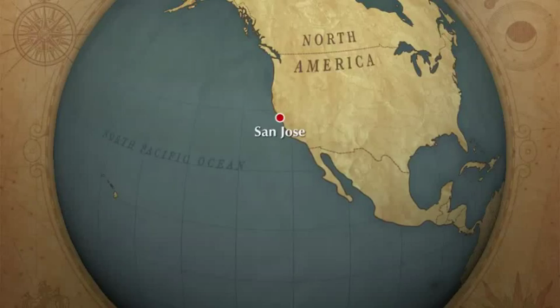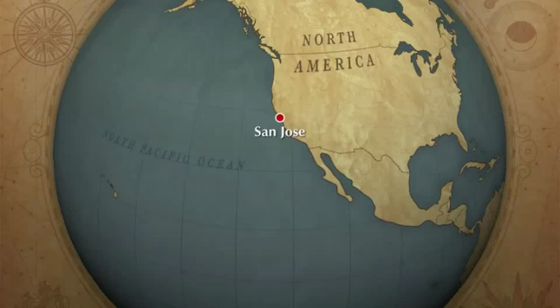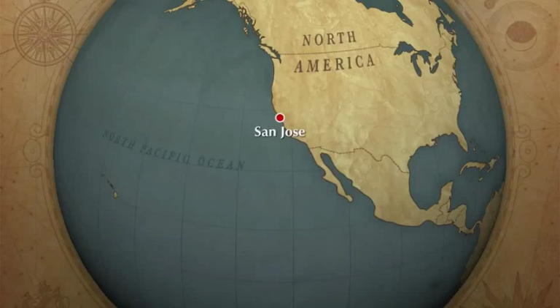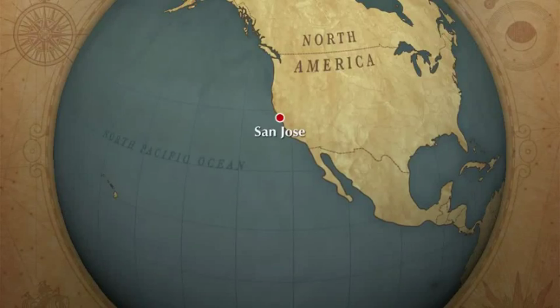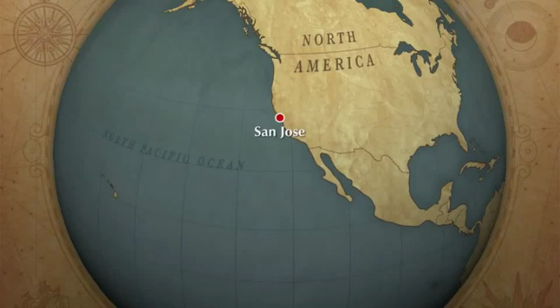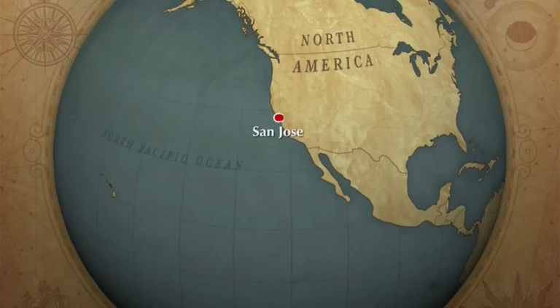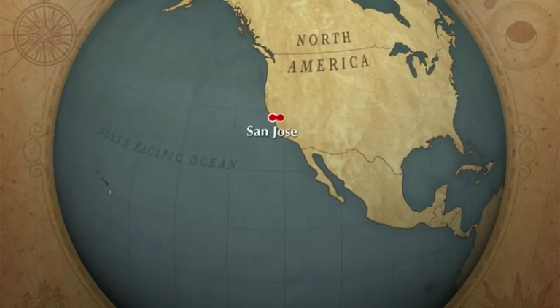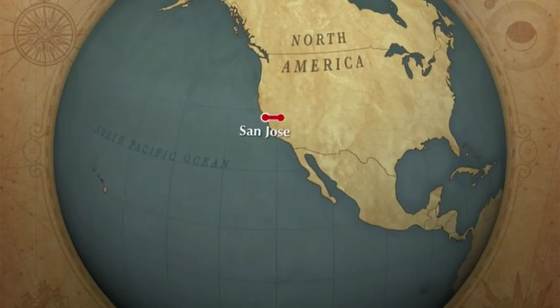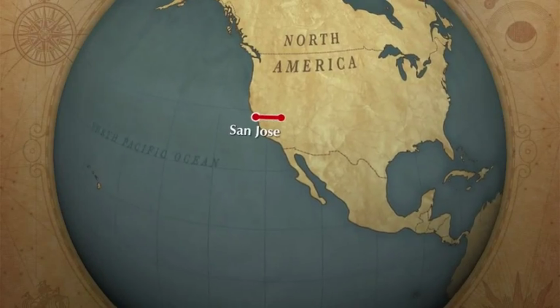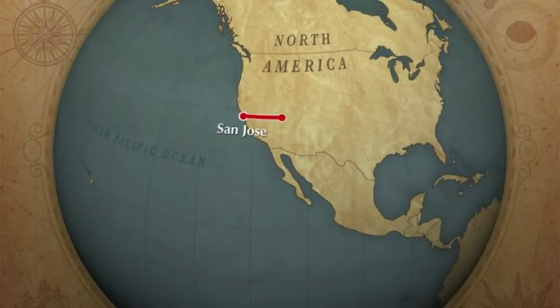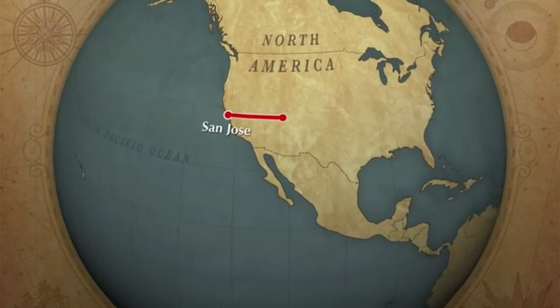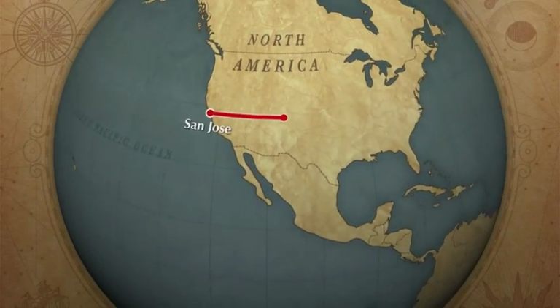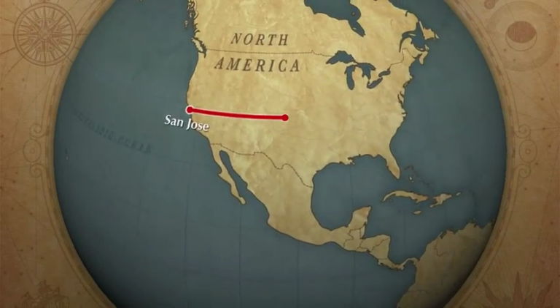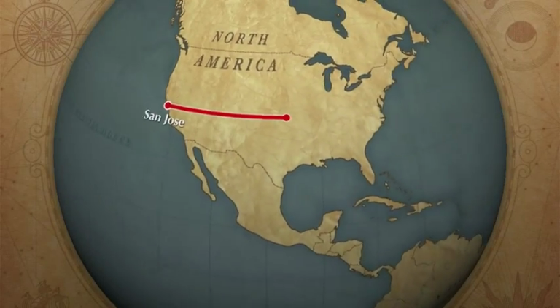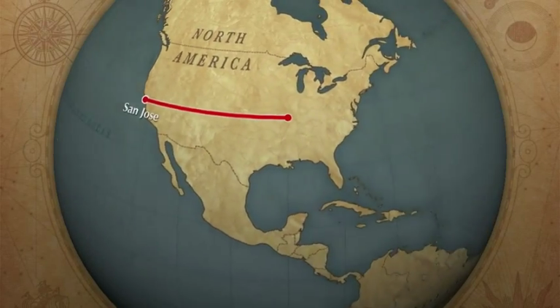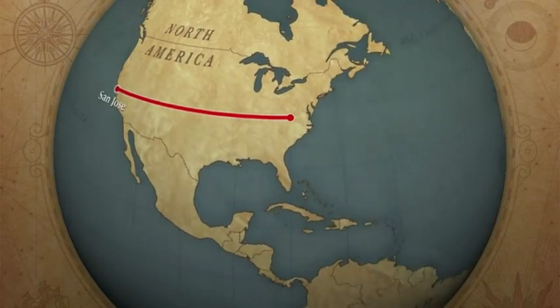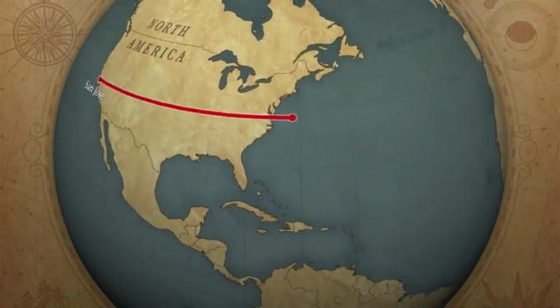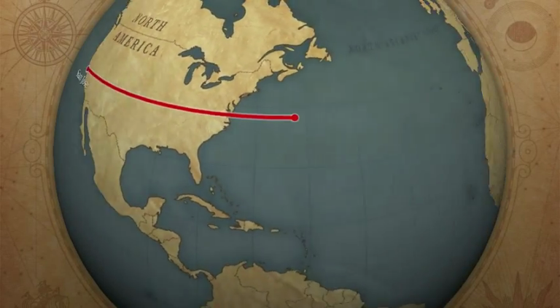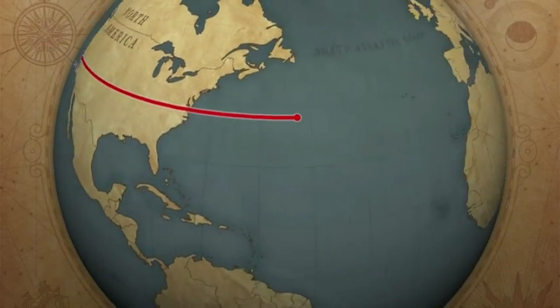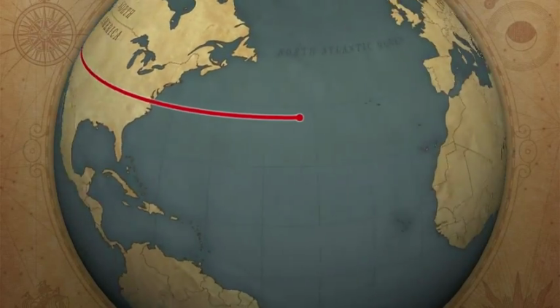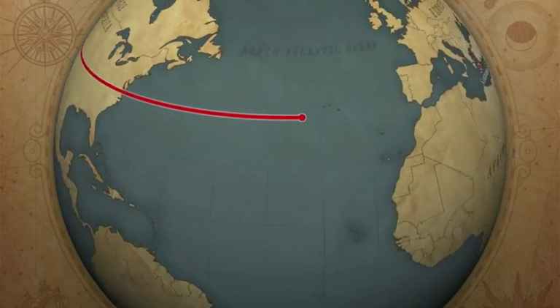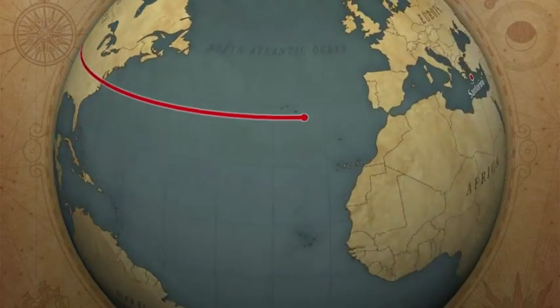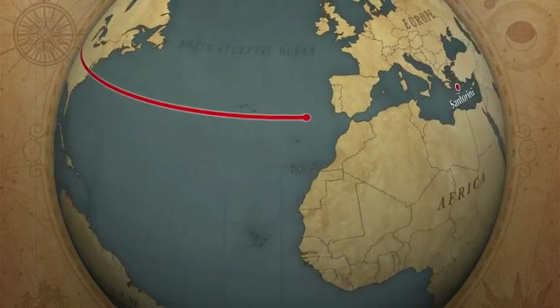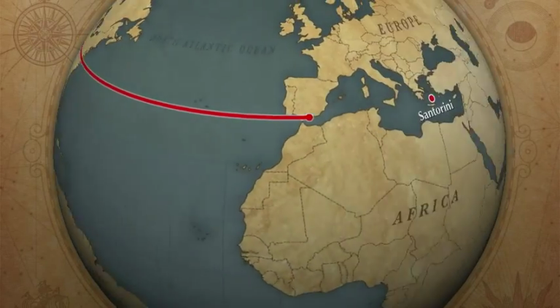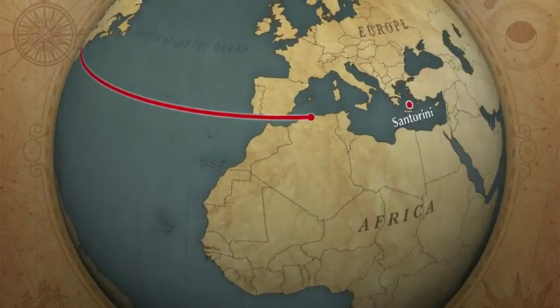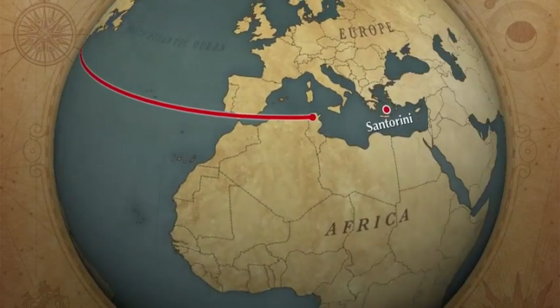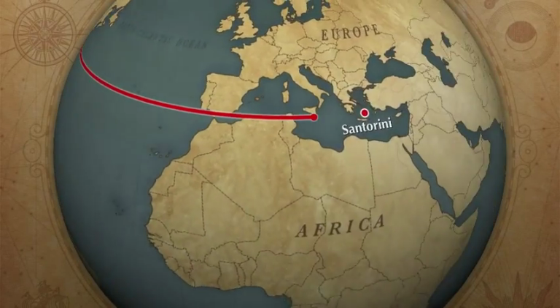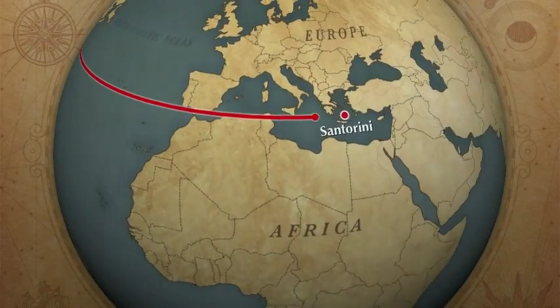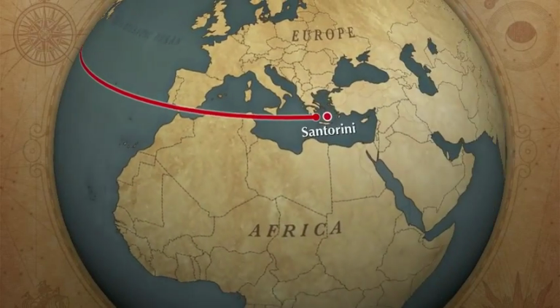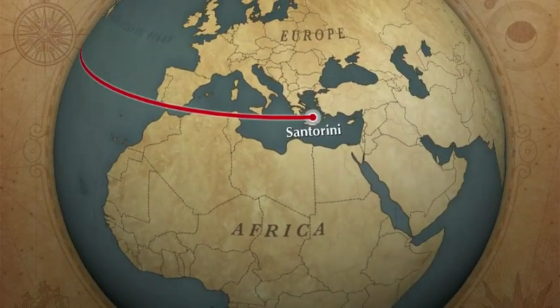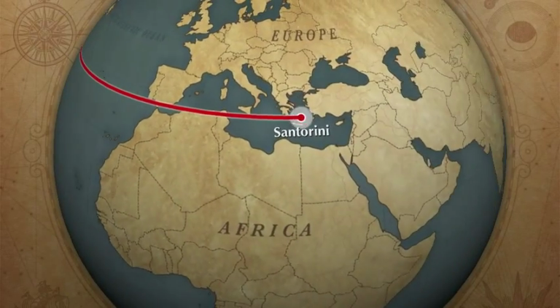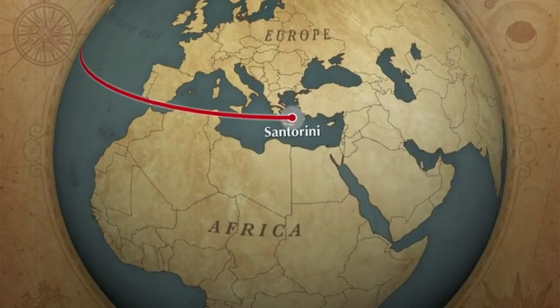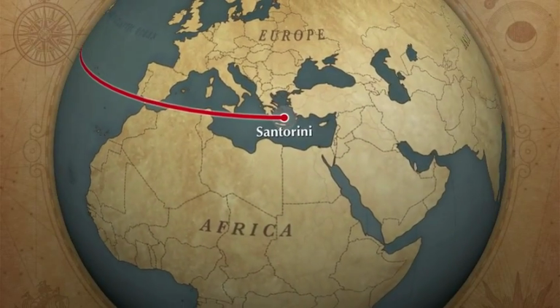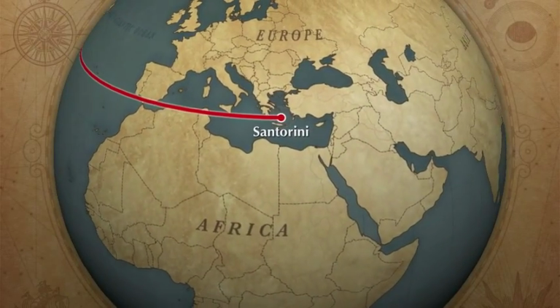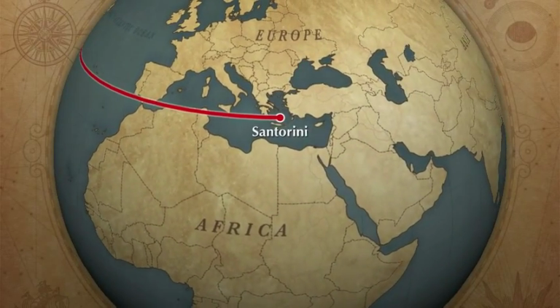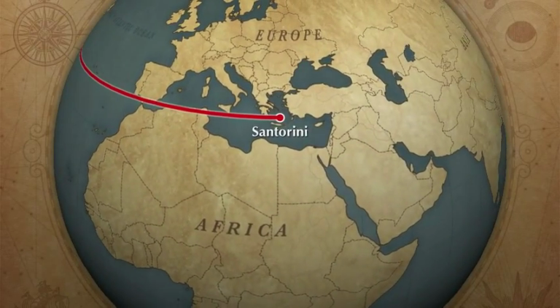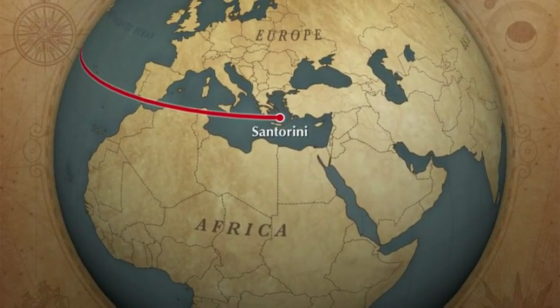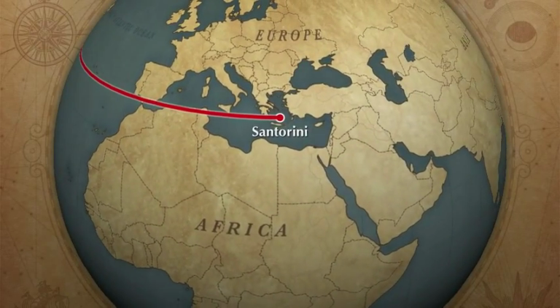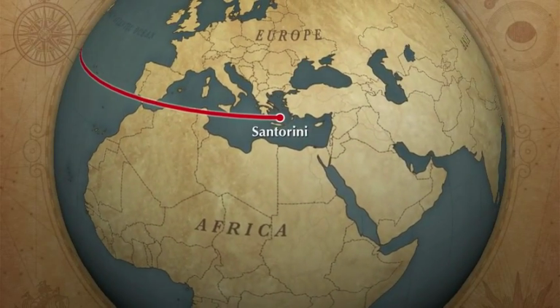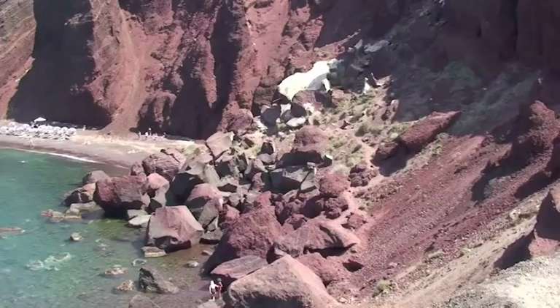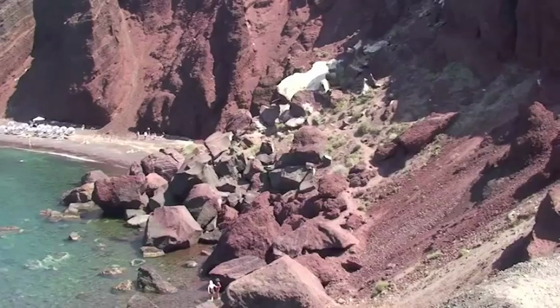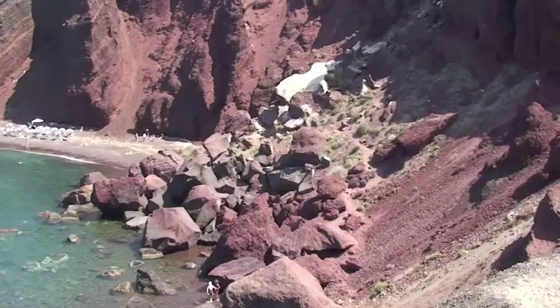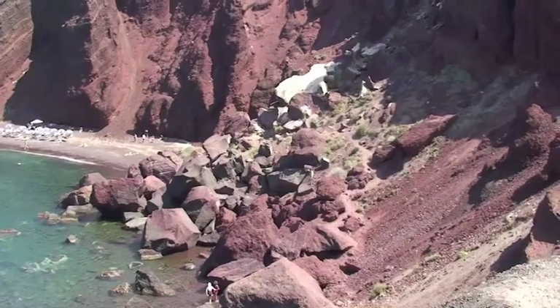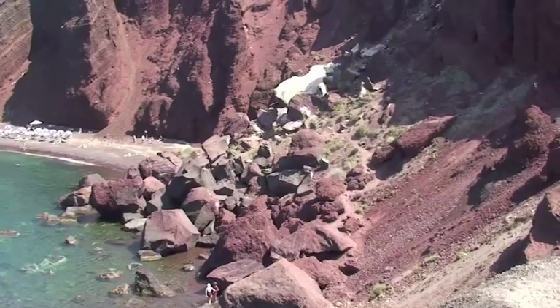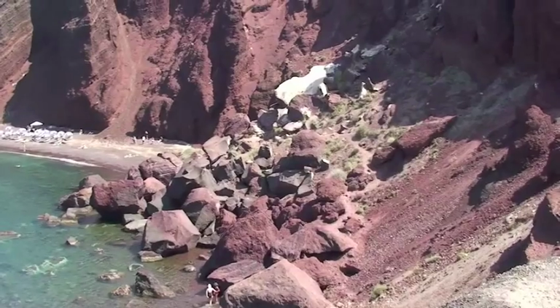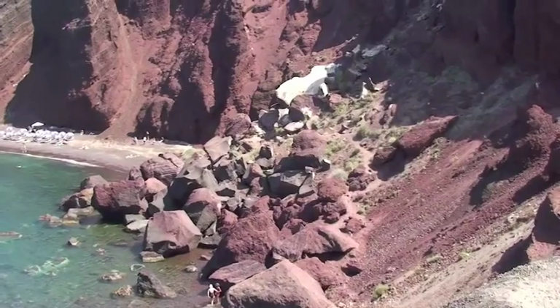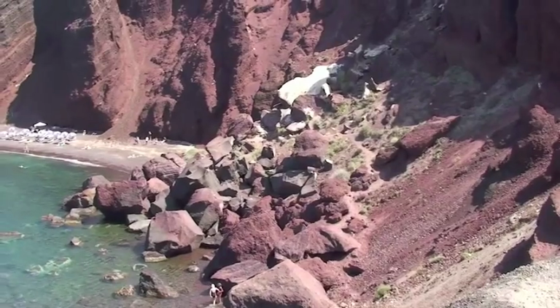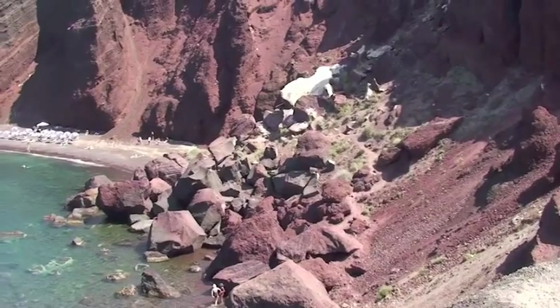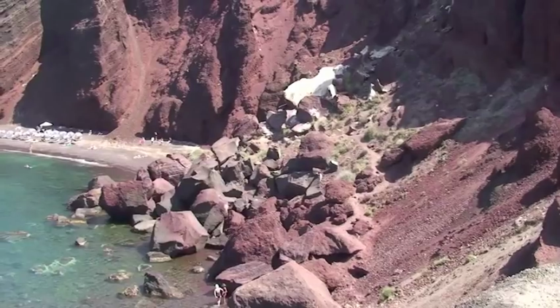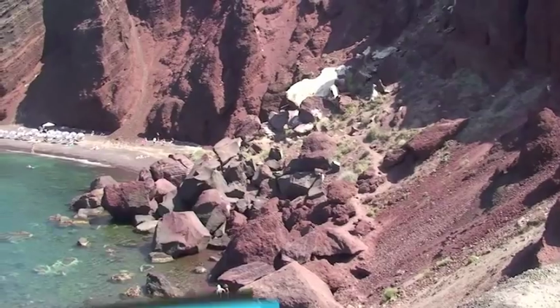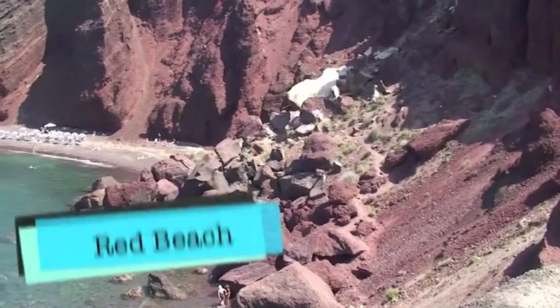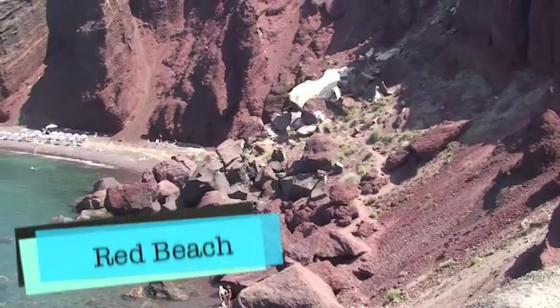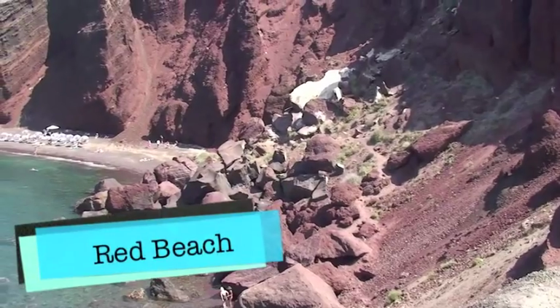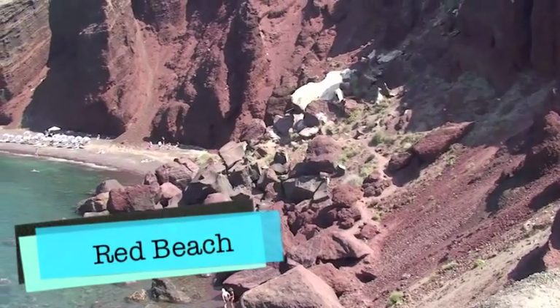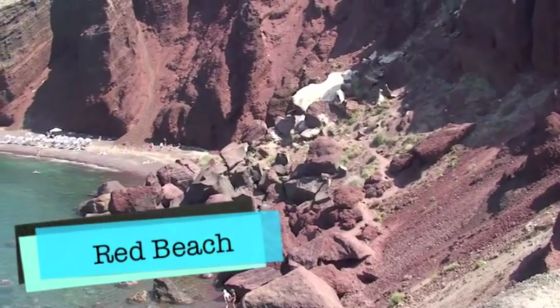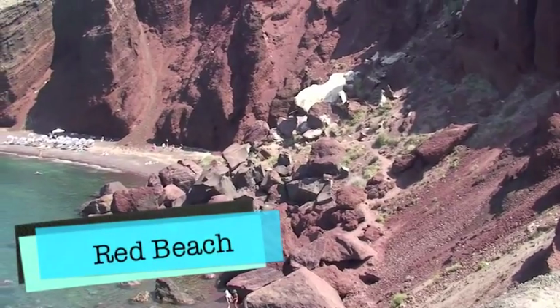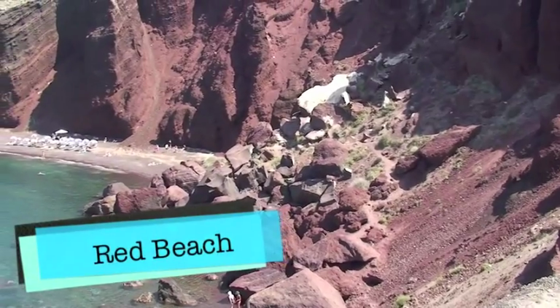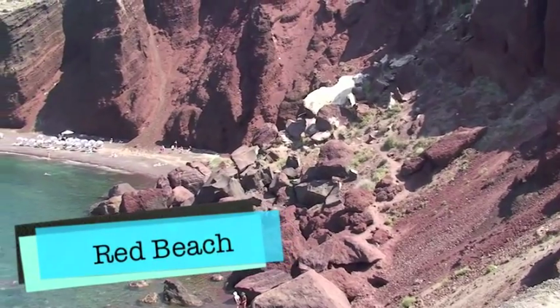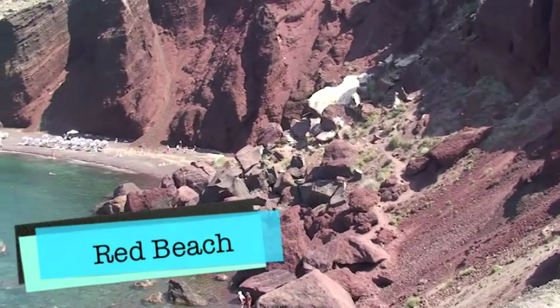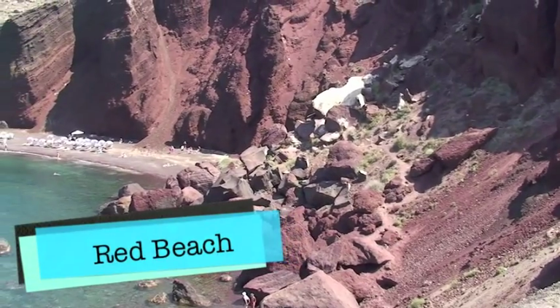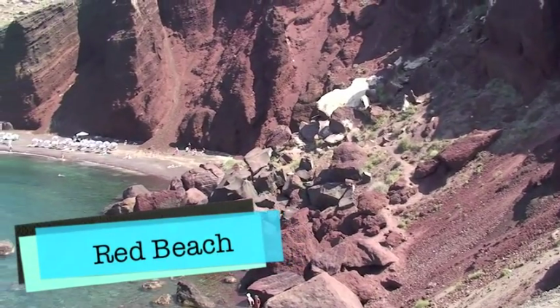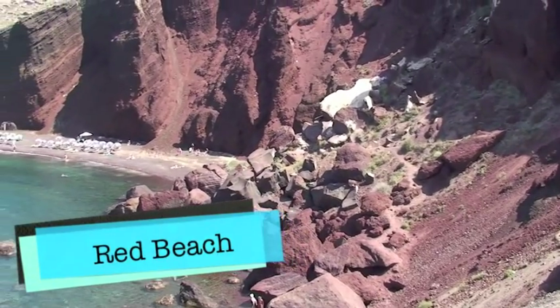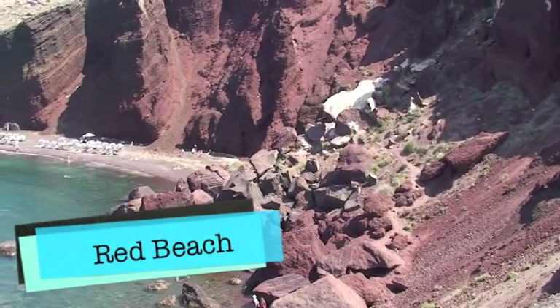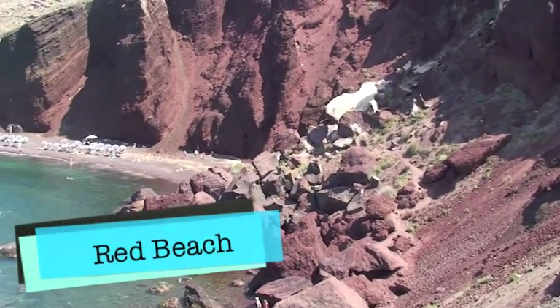I'm Chris Christensen from the Amateur Traveler and this is the fourth and final video on Santorini, and this one is on the beaches.